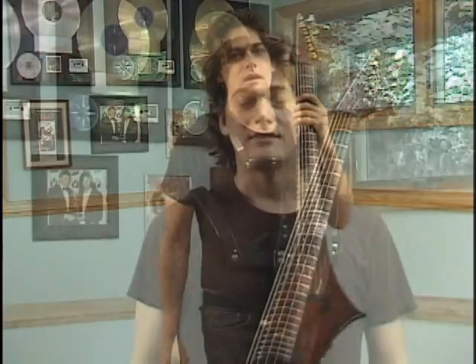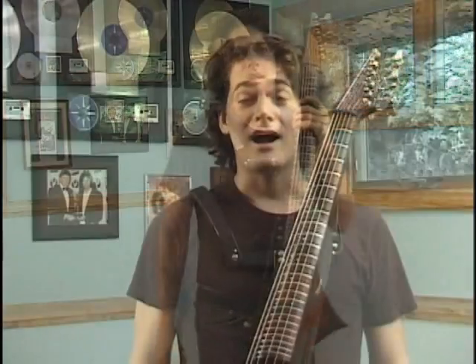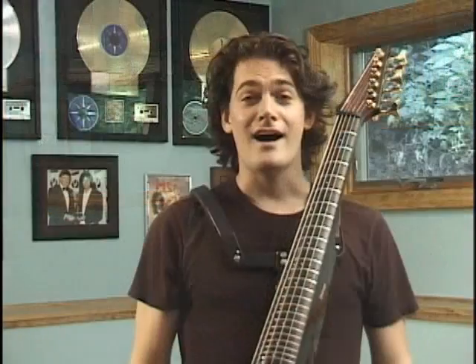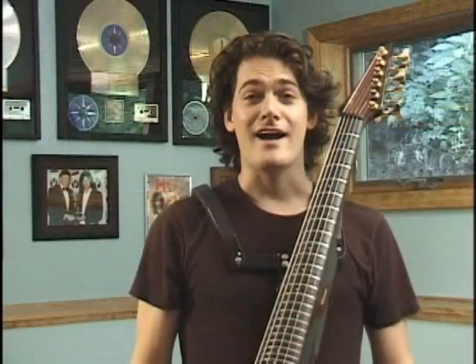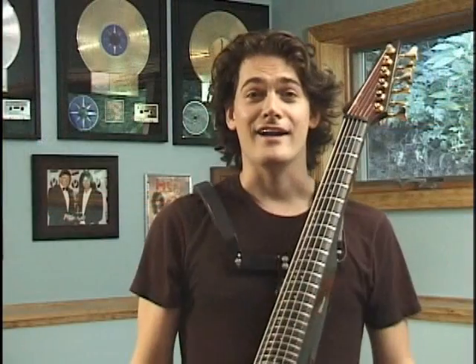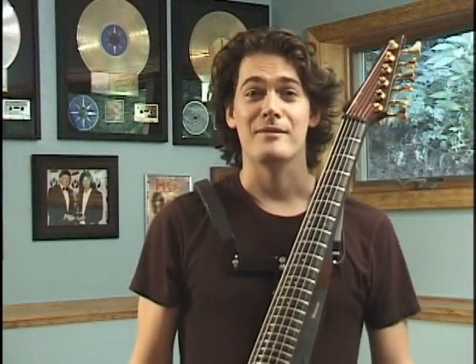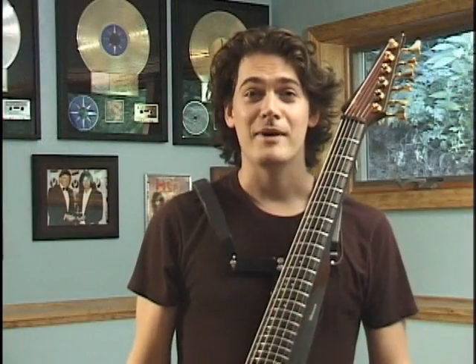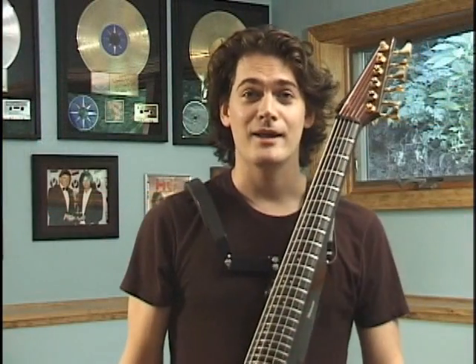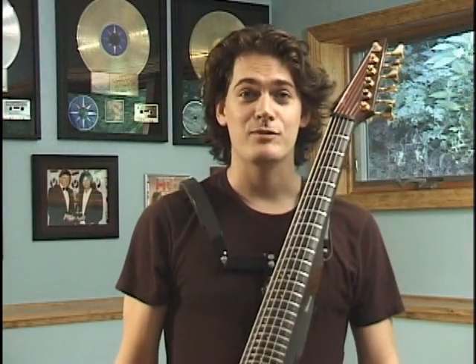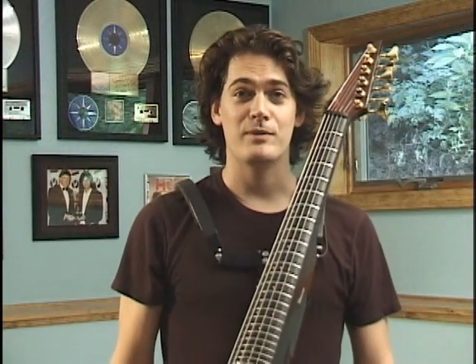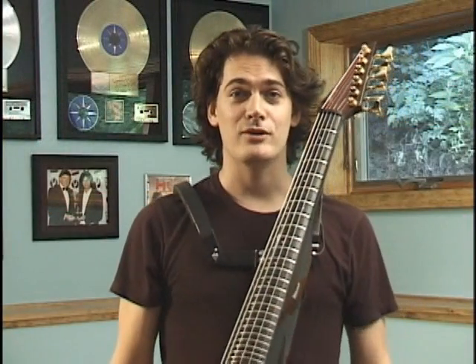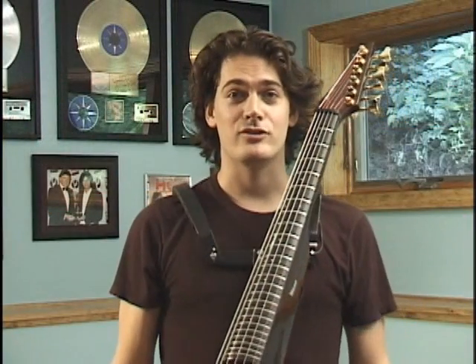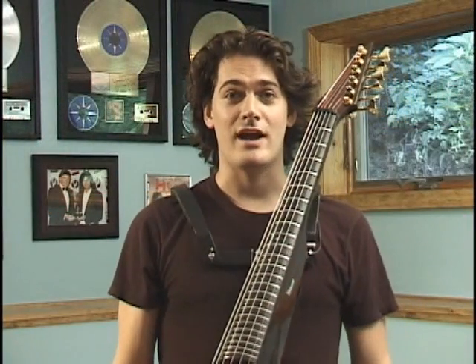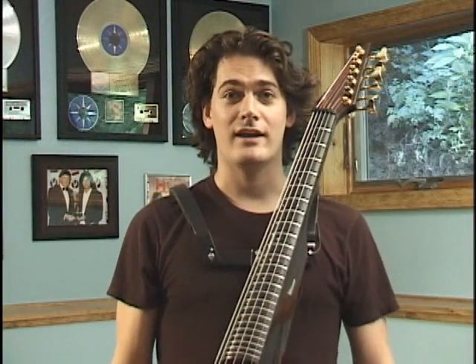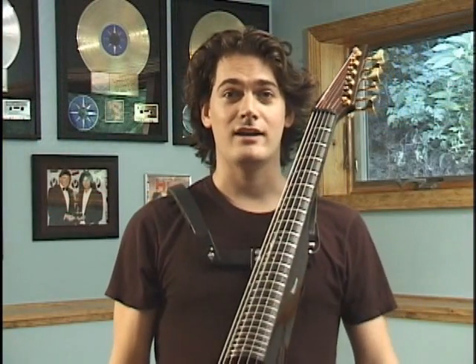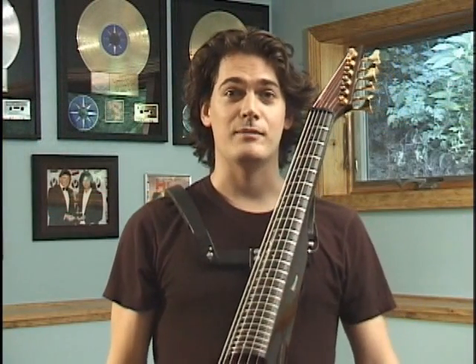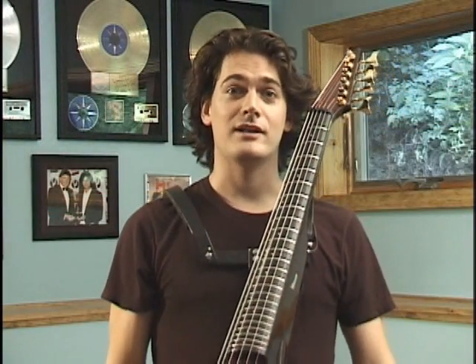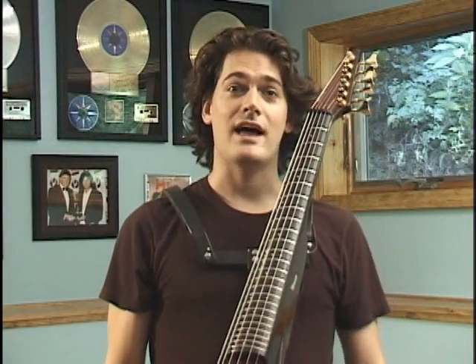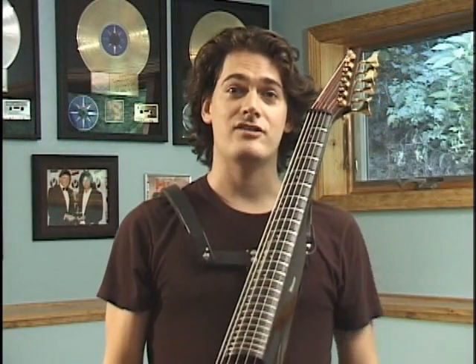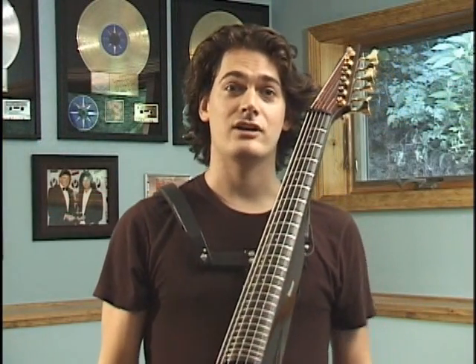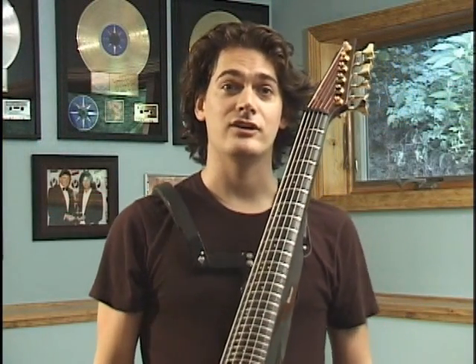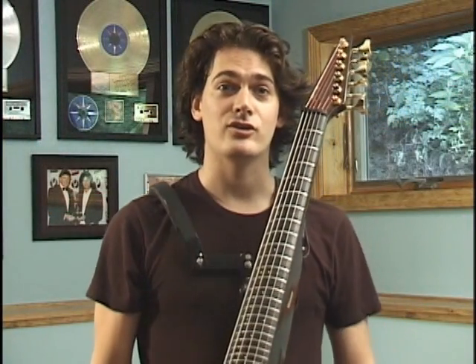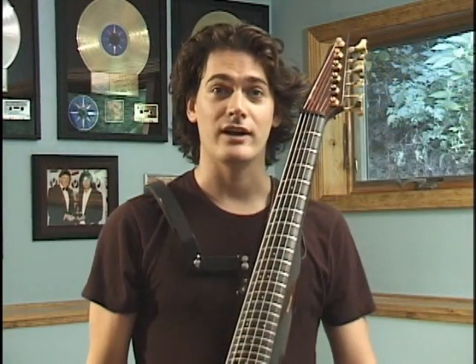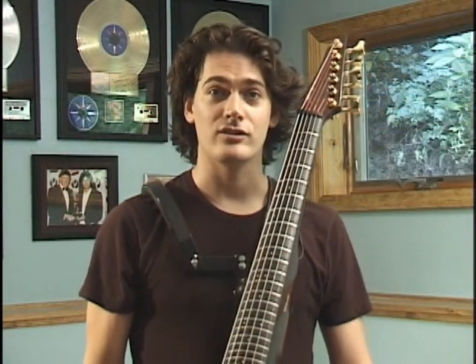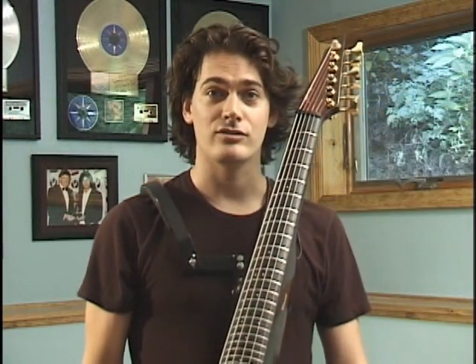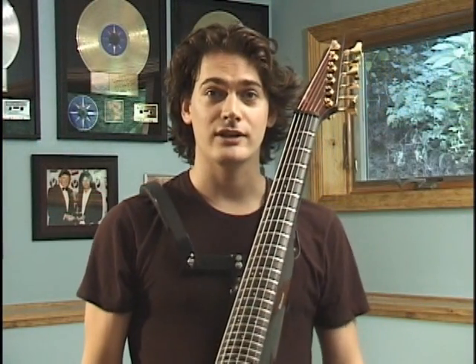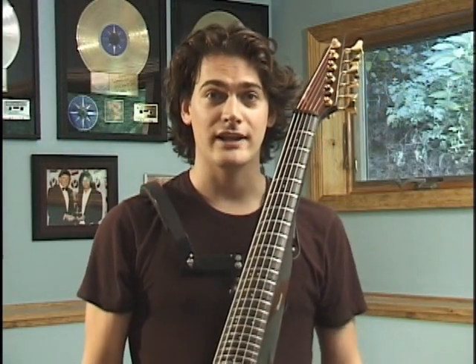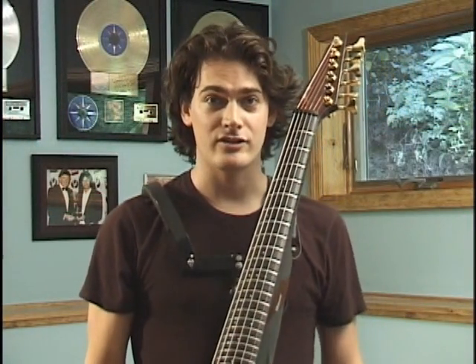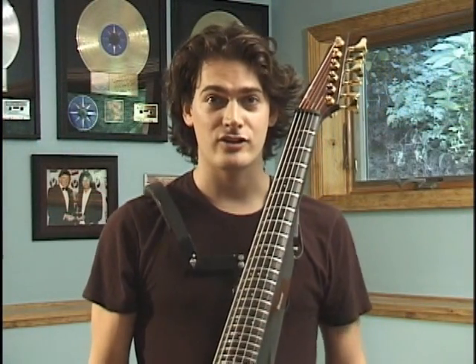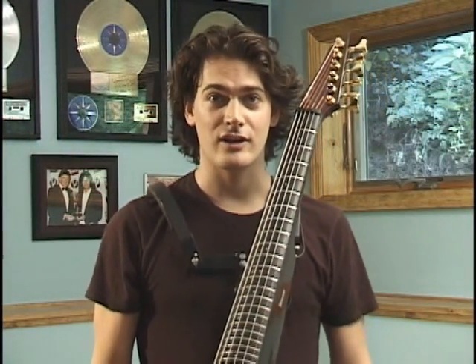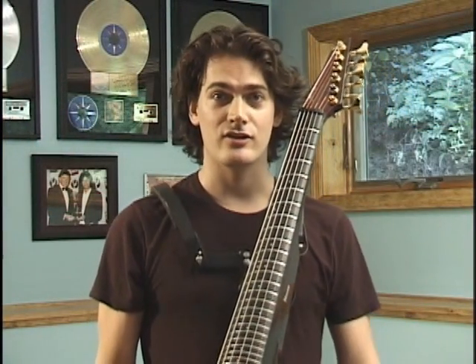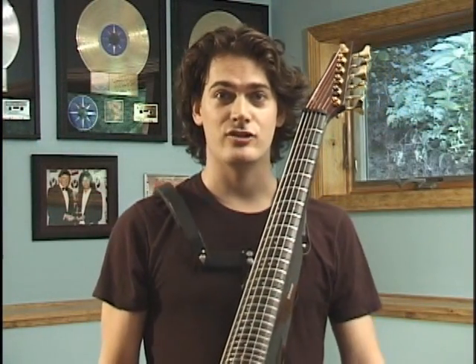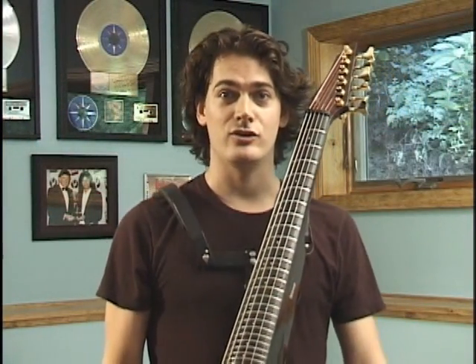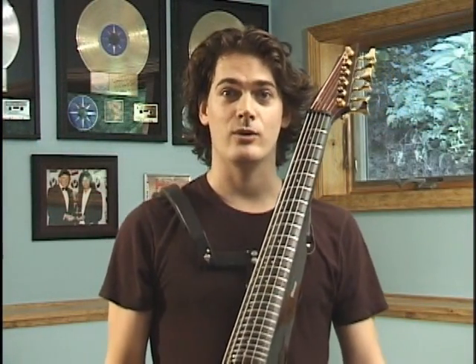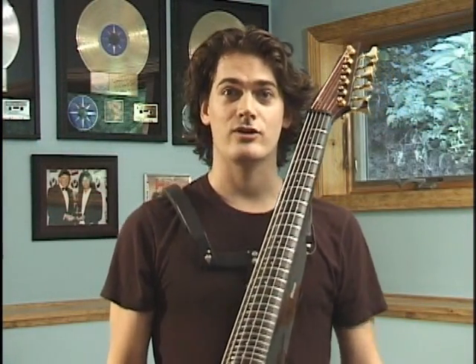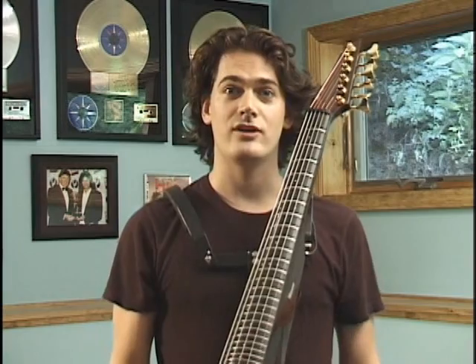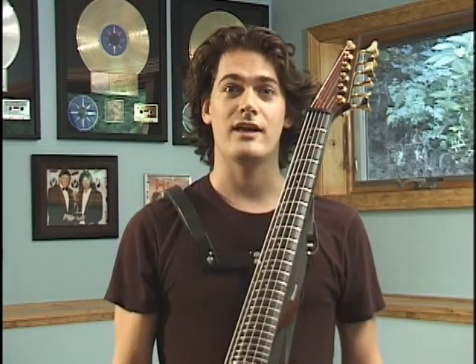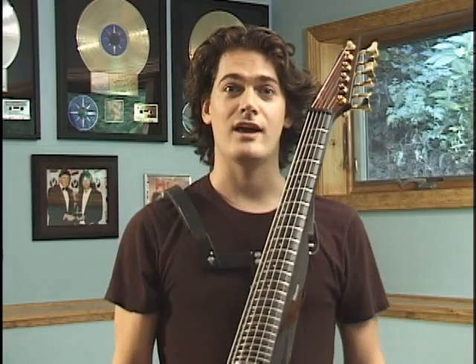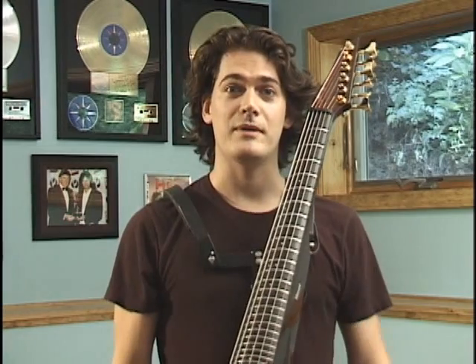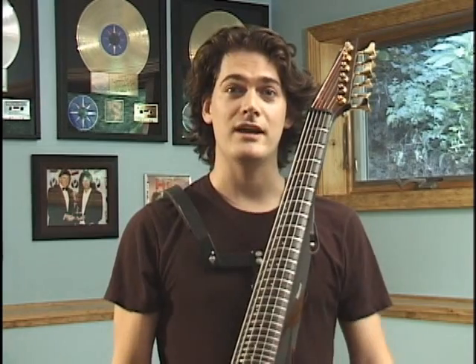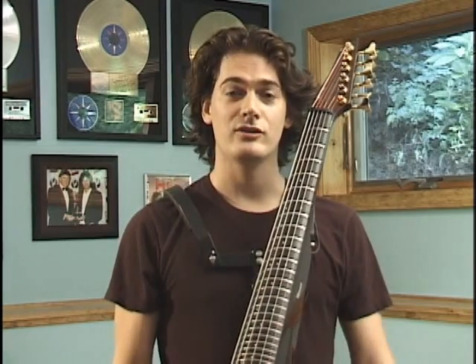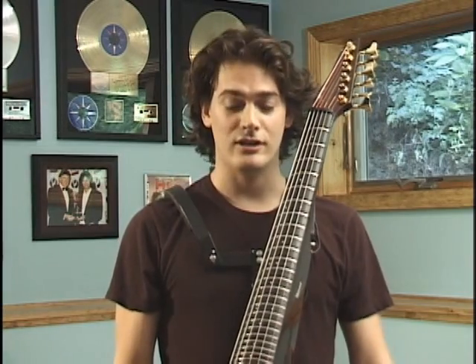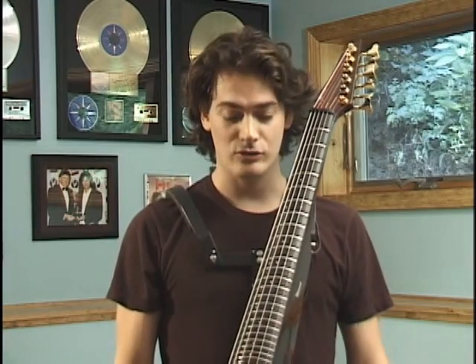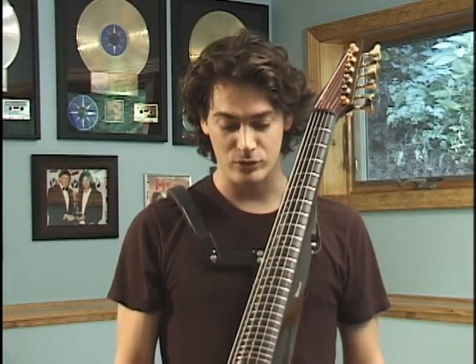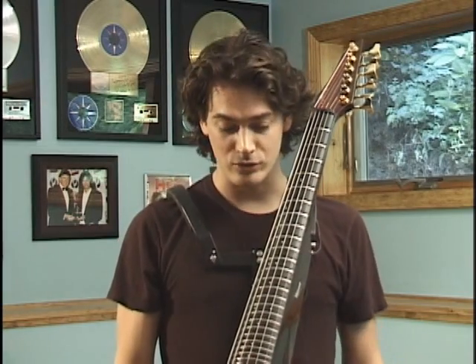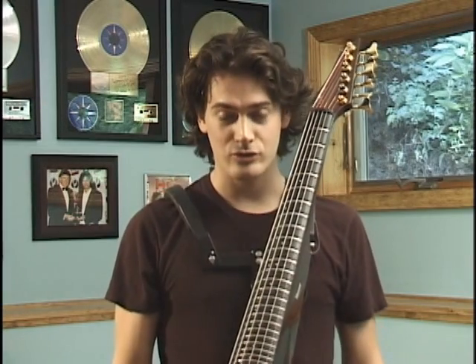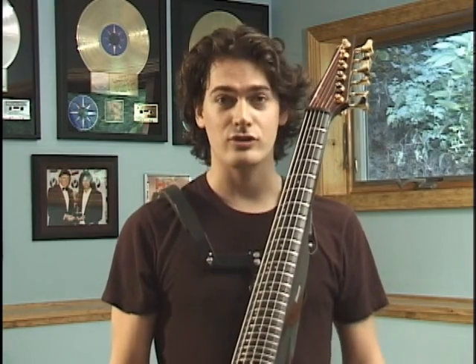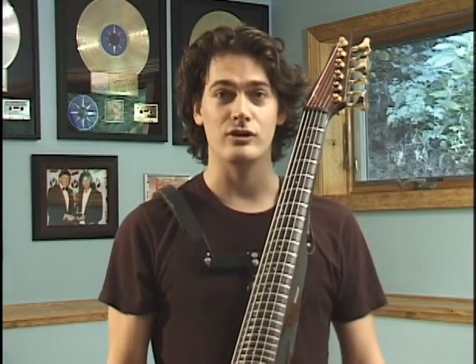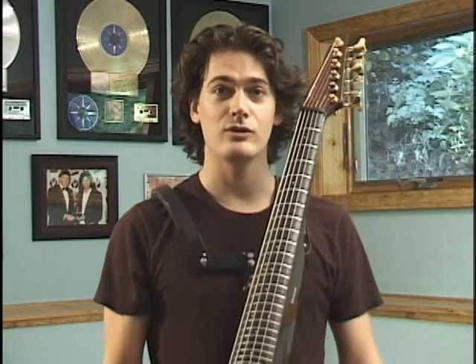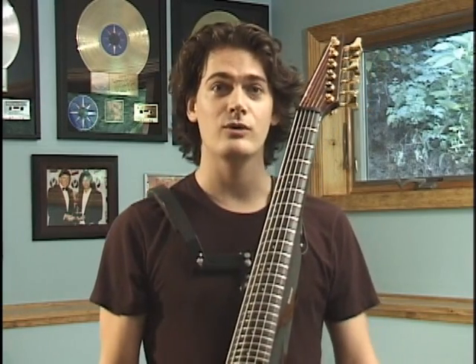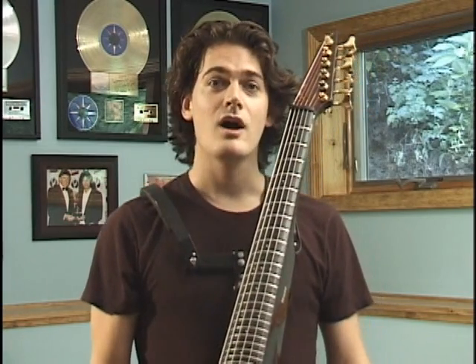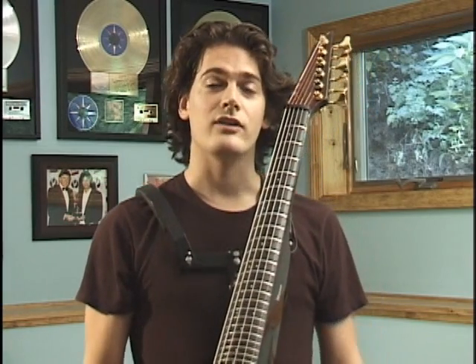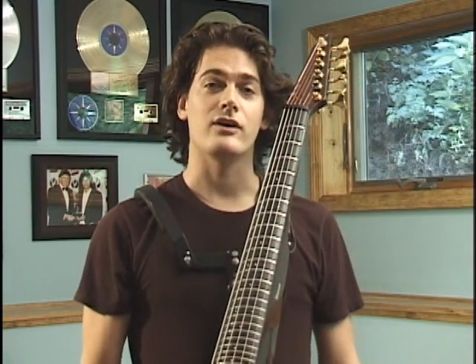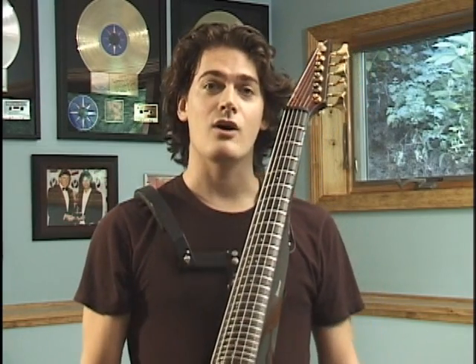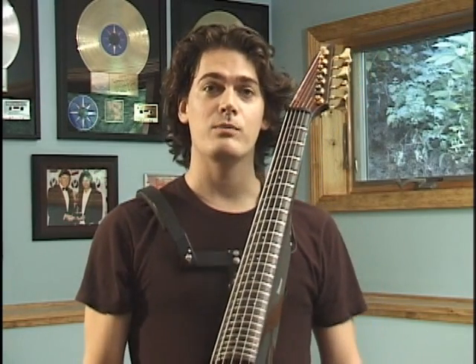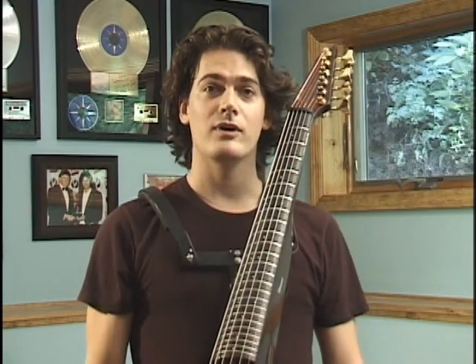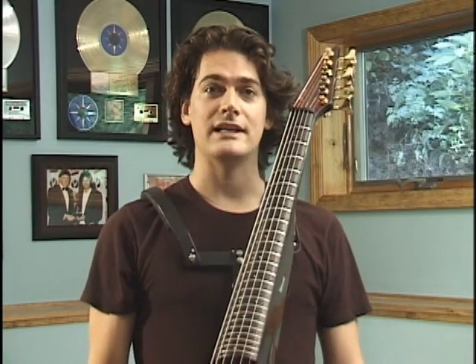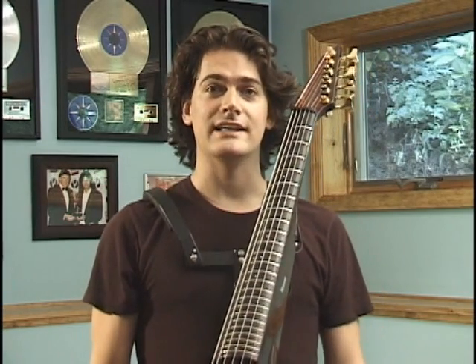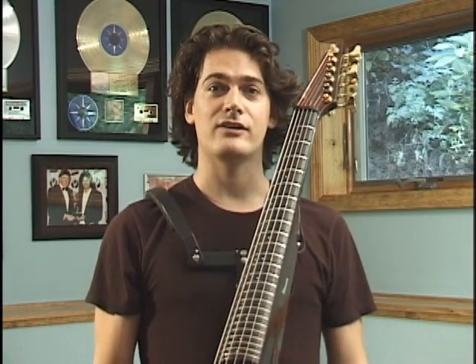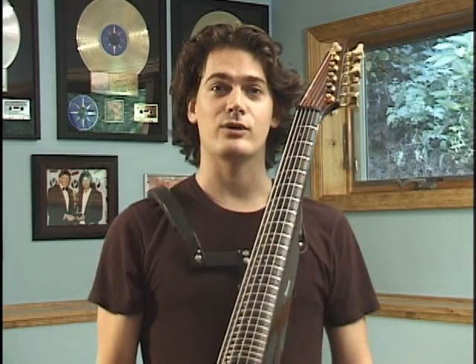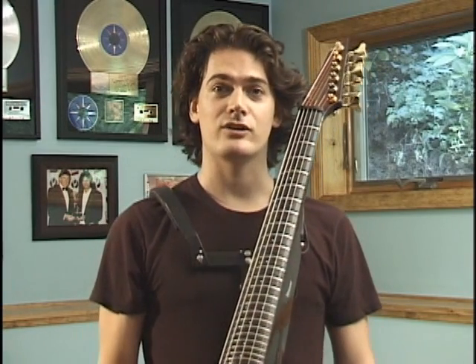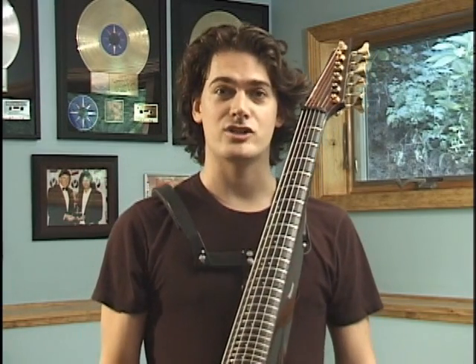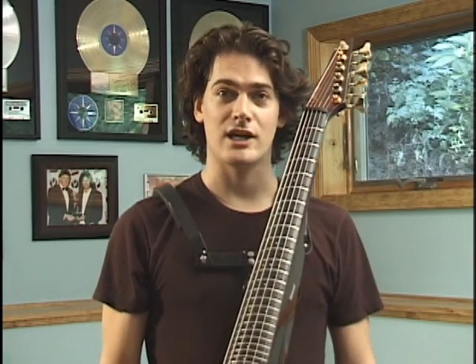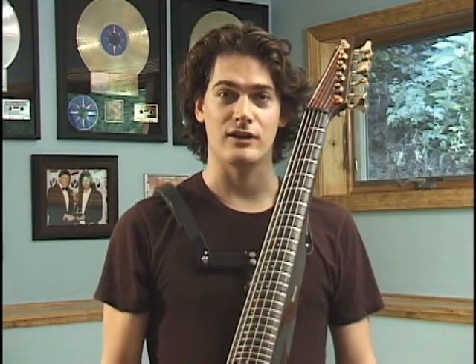Hi, my name is Peter Sacken. I'm a classically trained freelance cellist in New York City, and I'm here to introduce to you the Cobra Electric Cello.